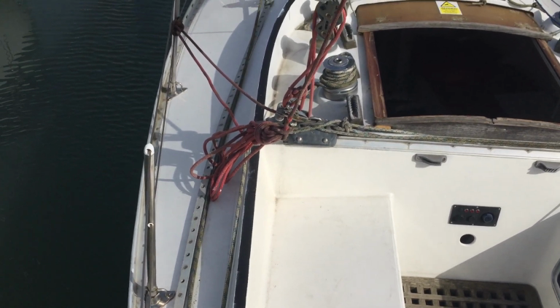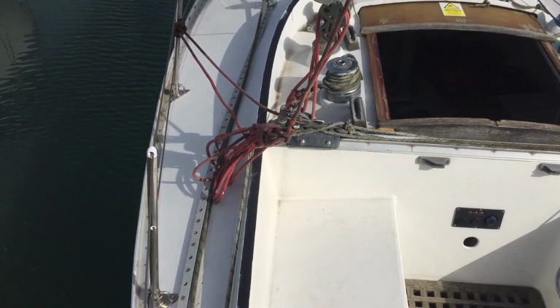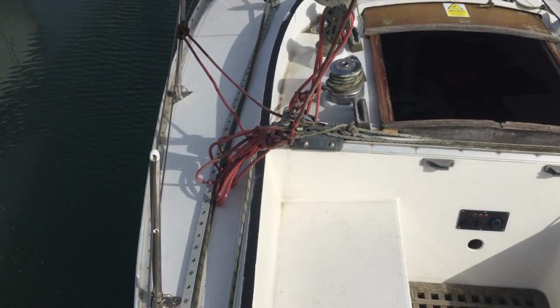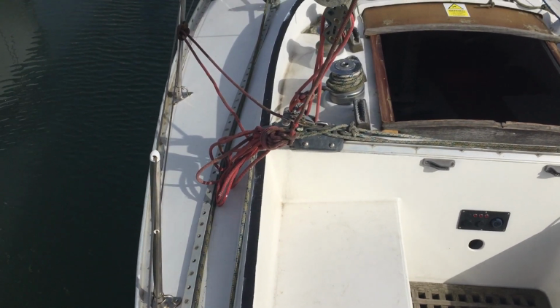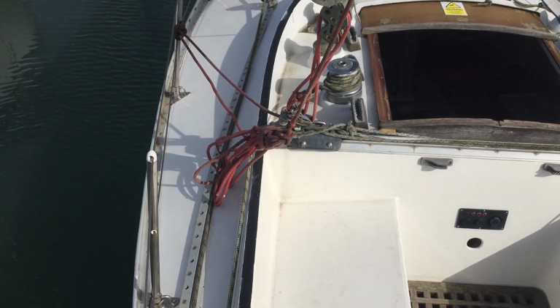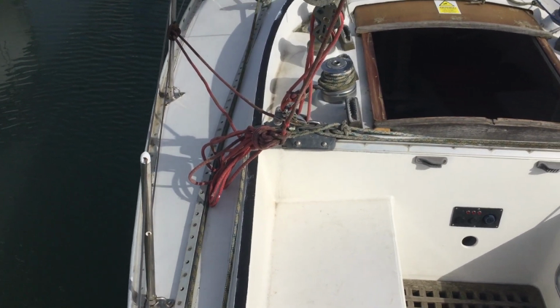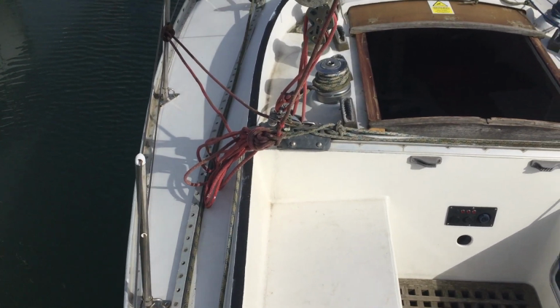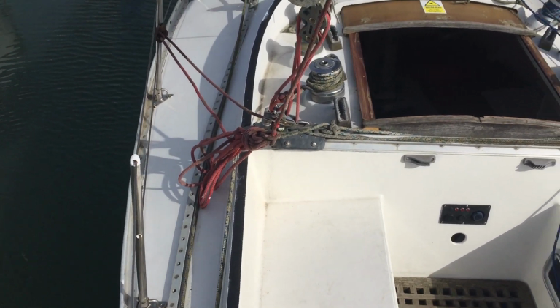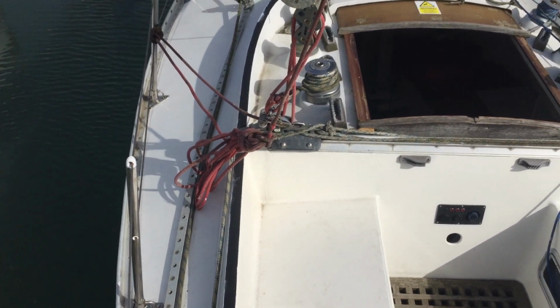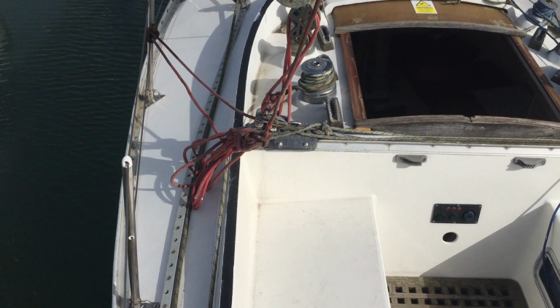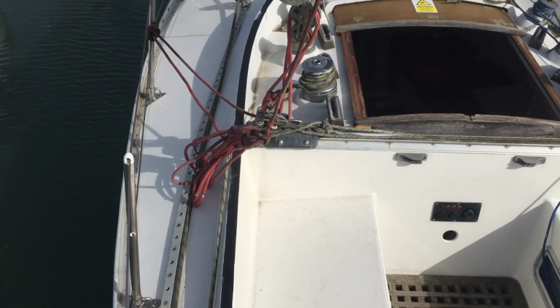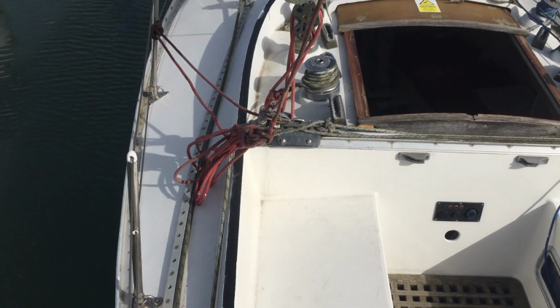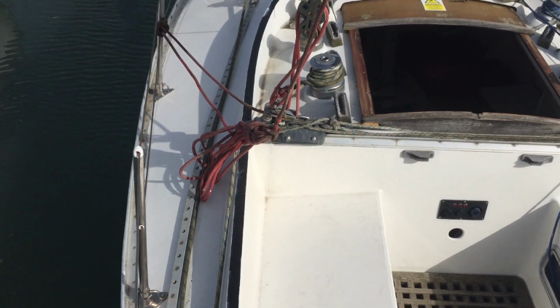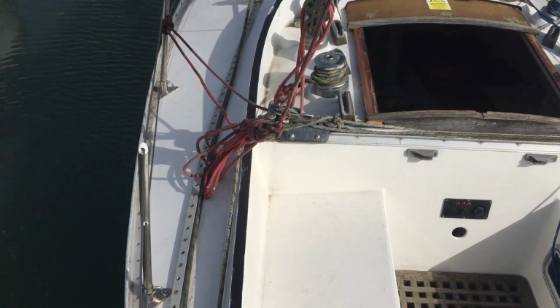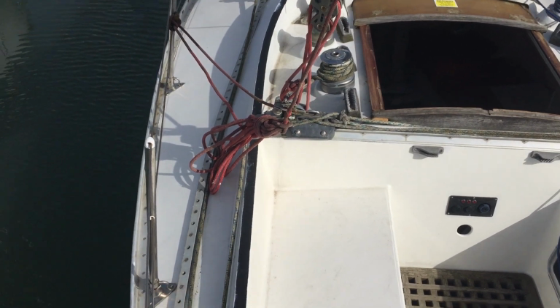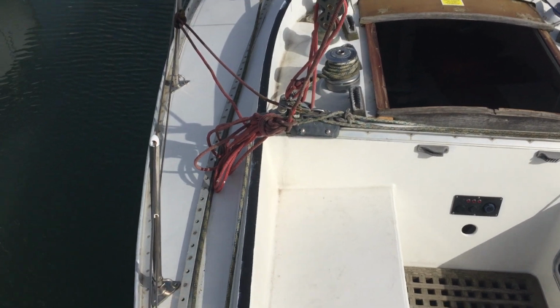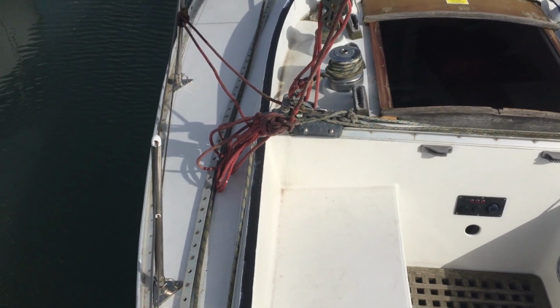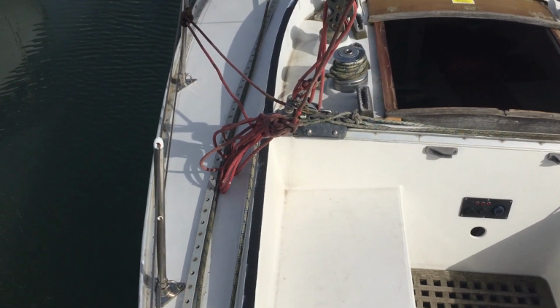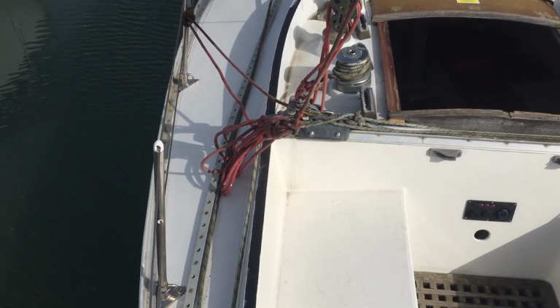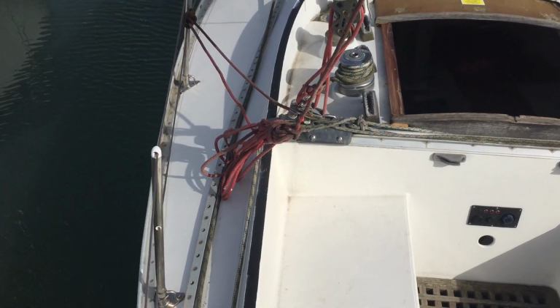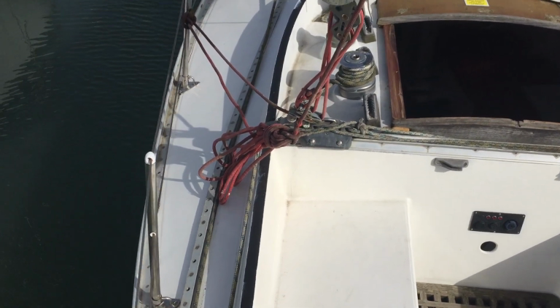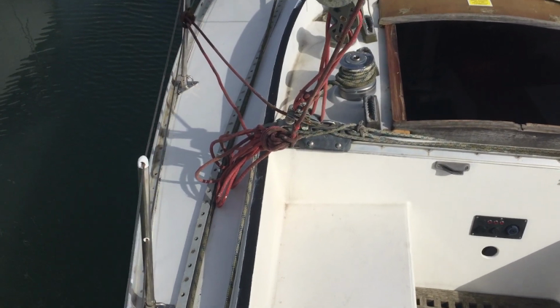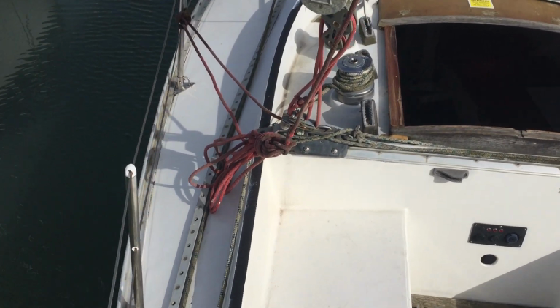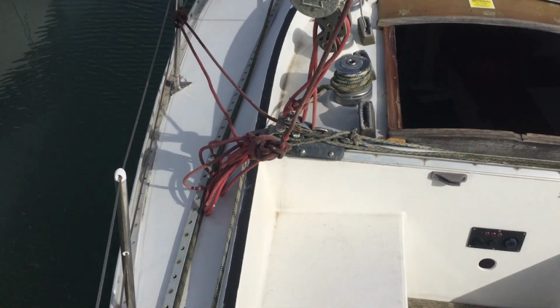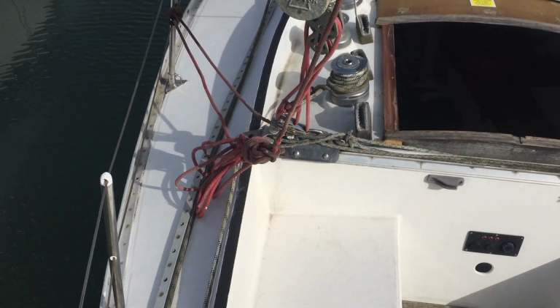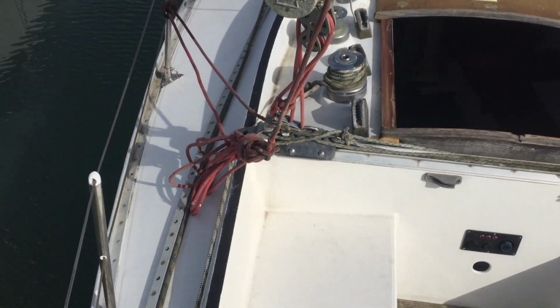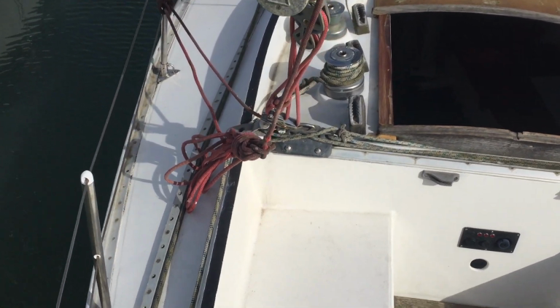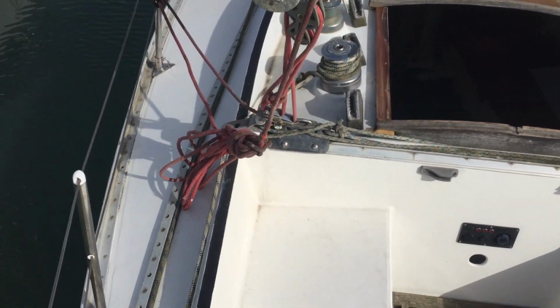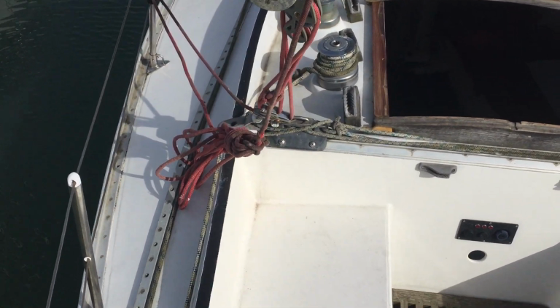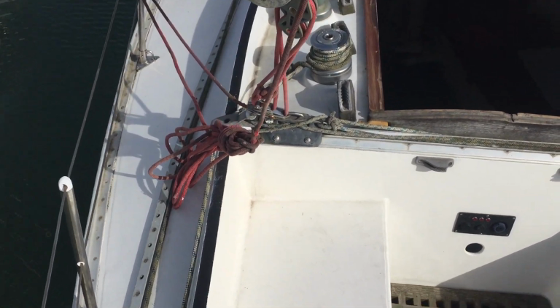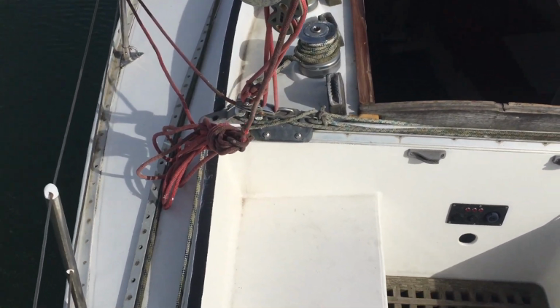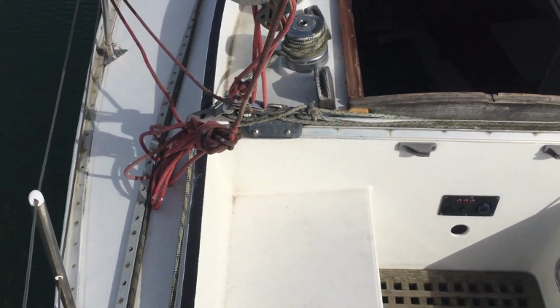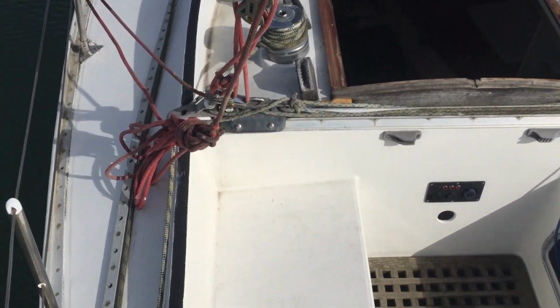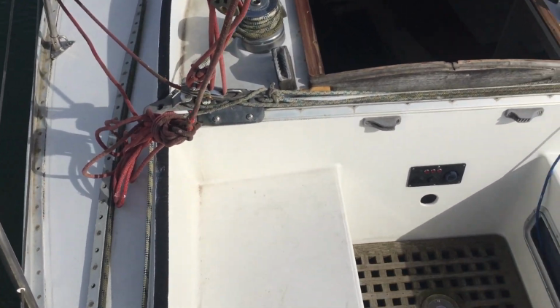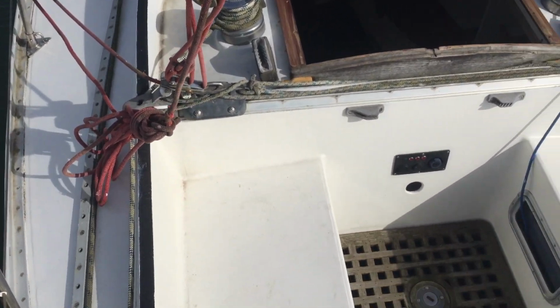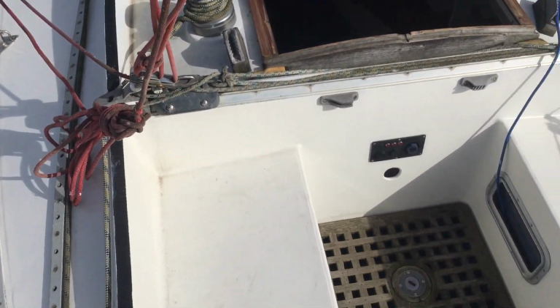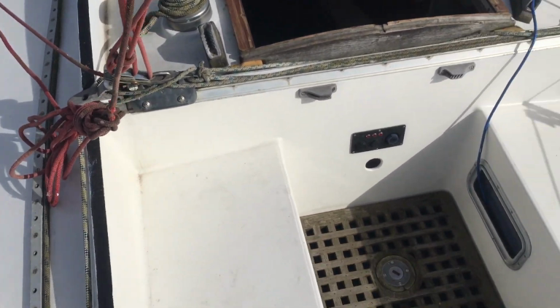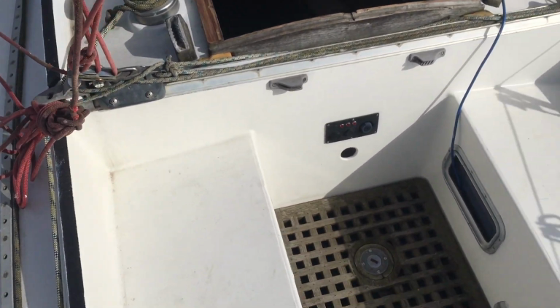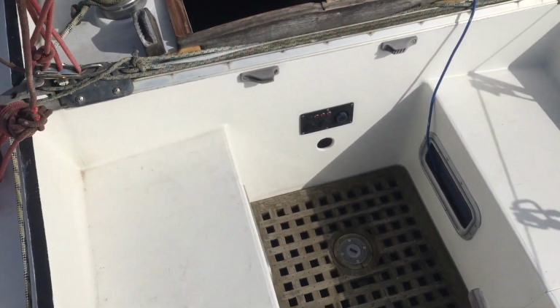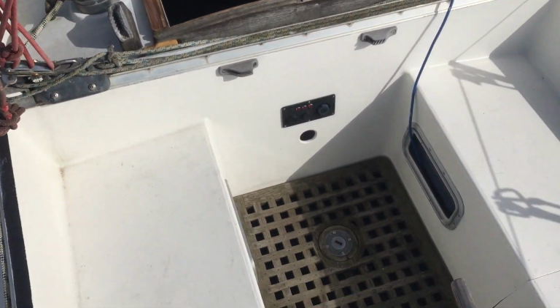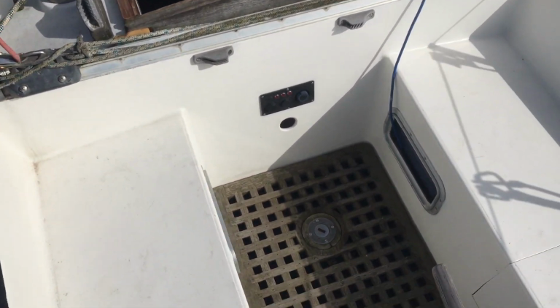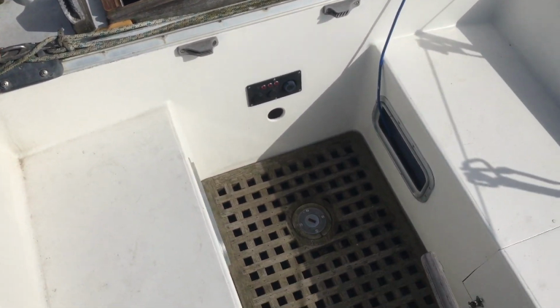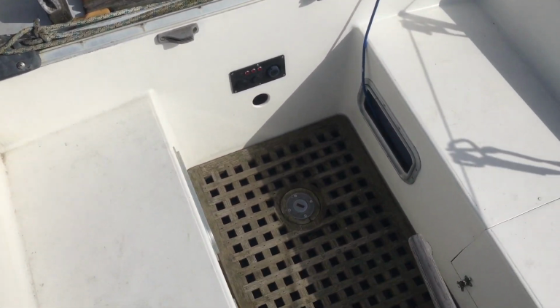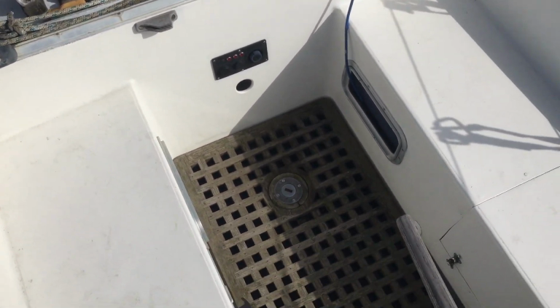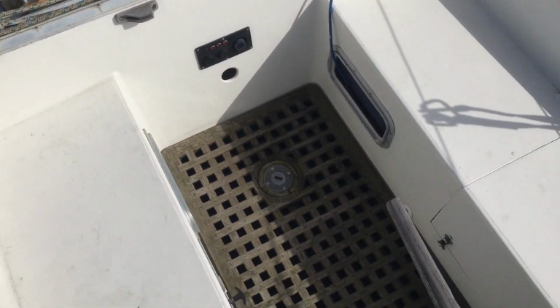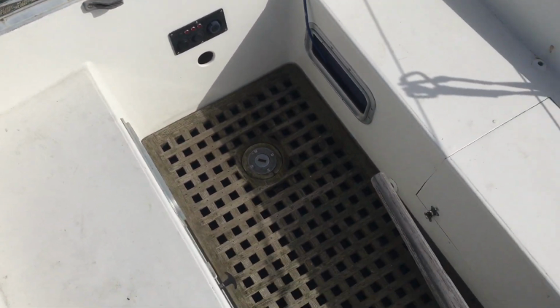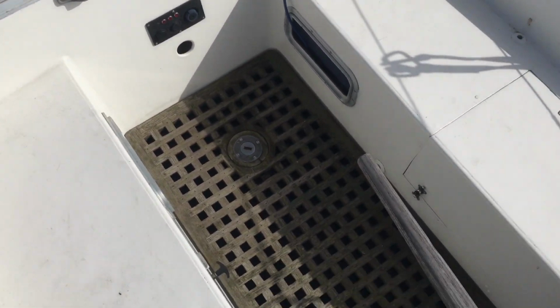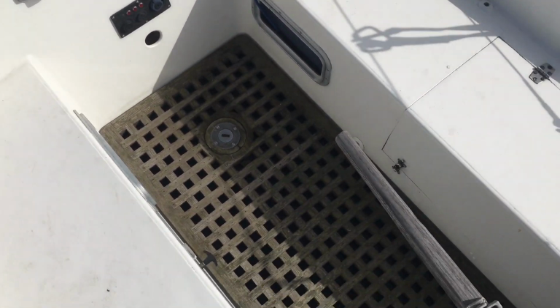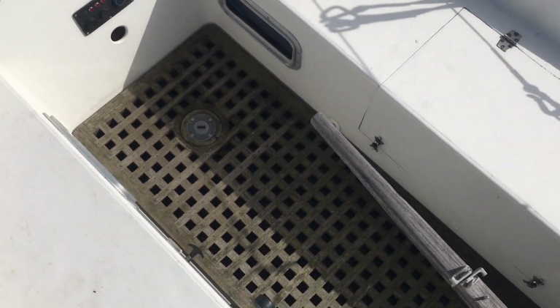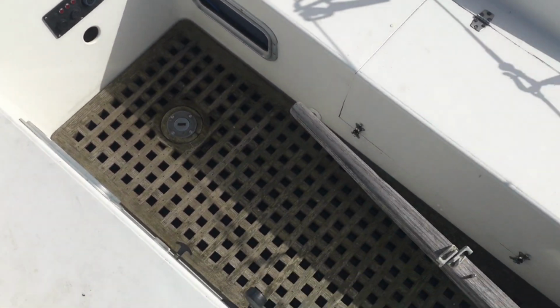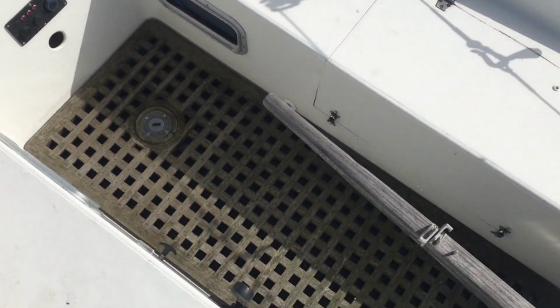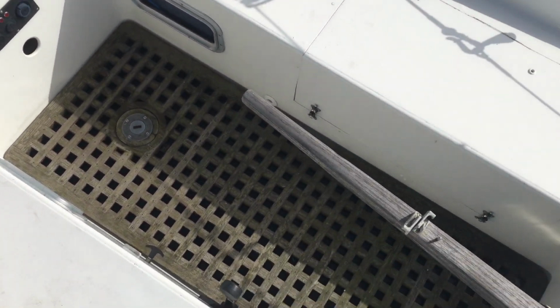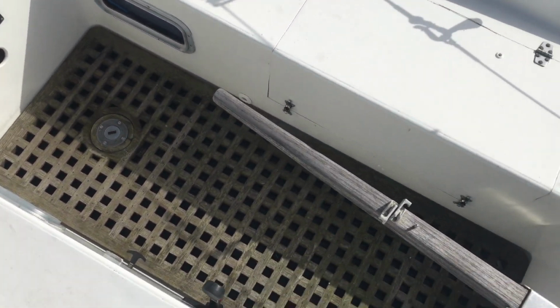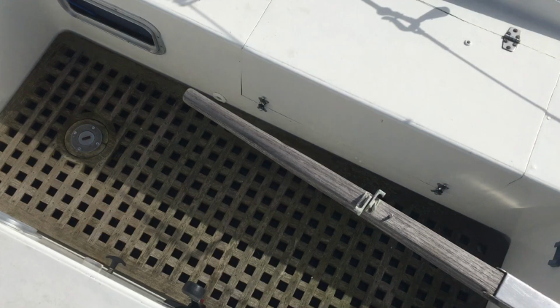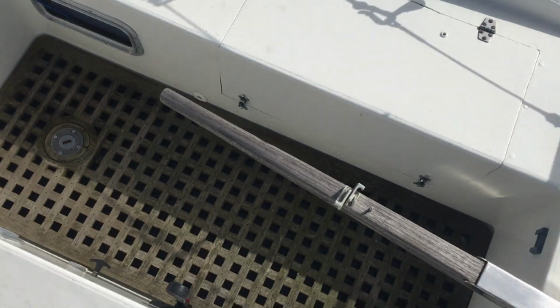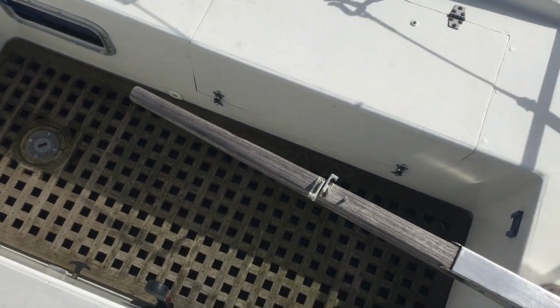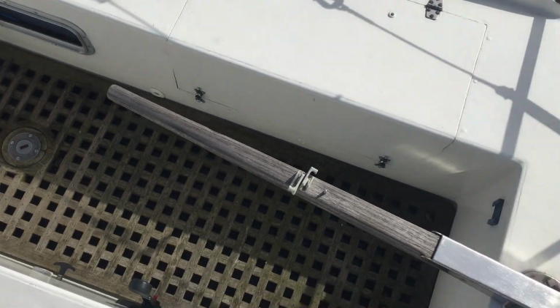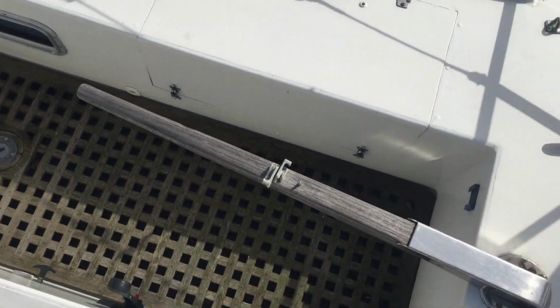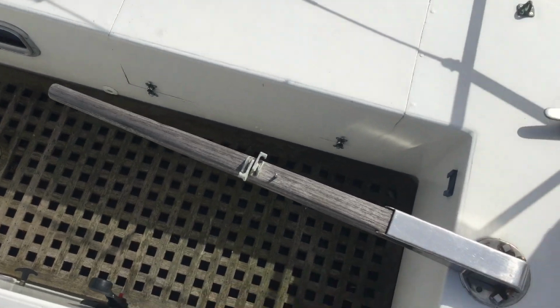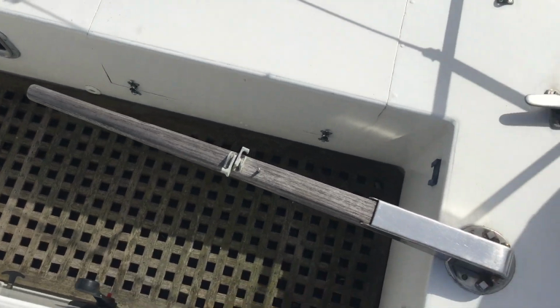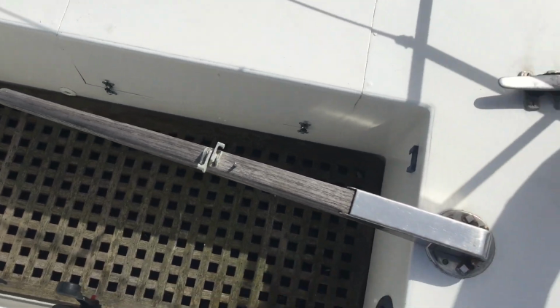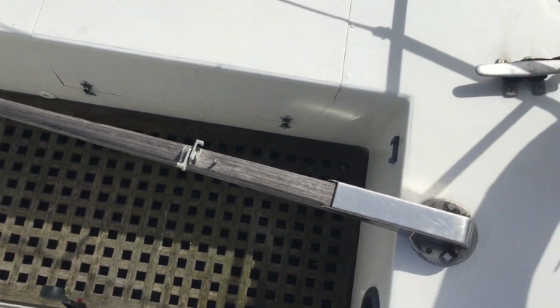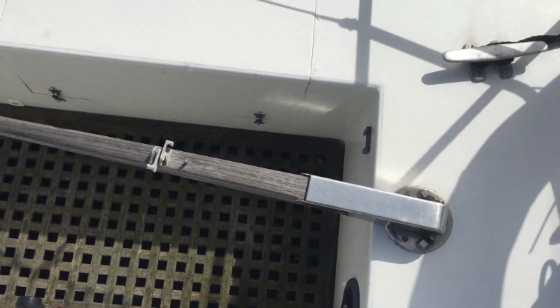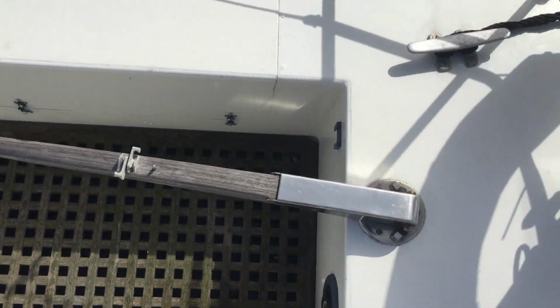I'm currently on the port aft. I'm just going to walk up to the cockpit area here. Nice wooden tiller.